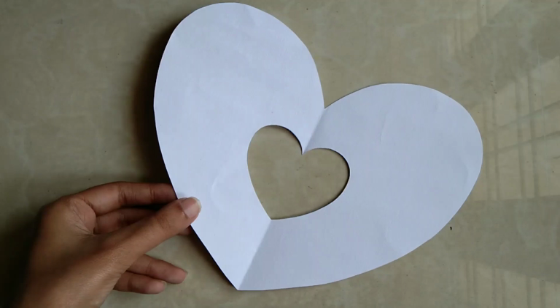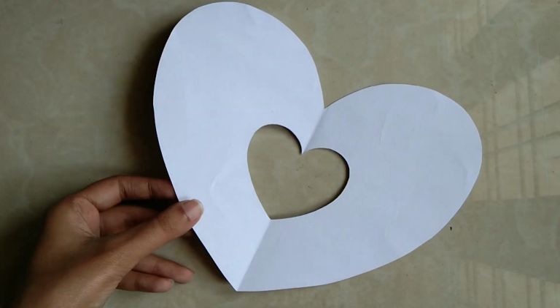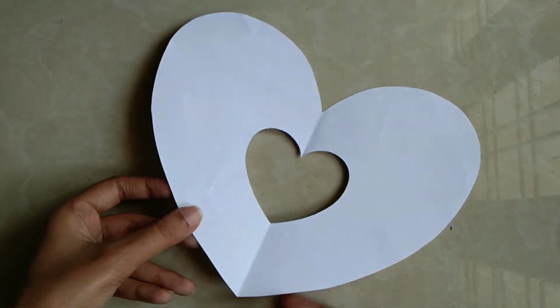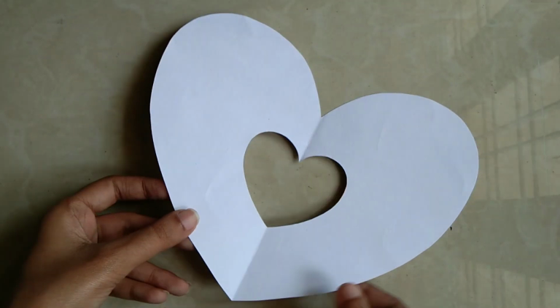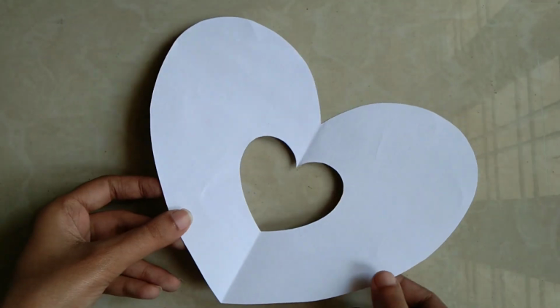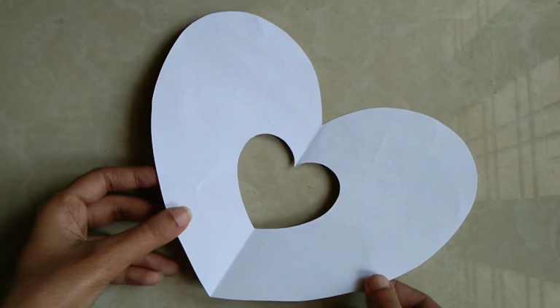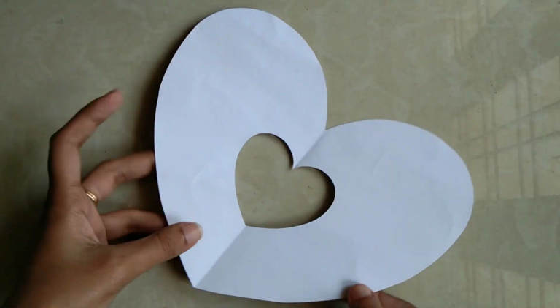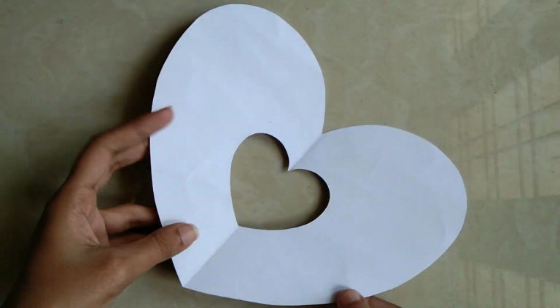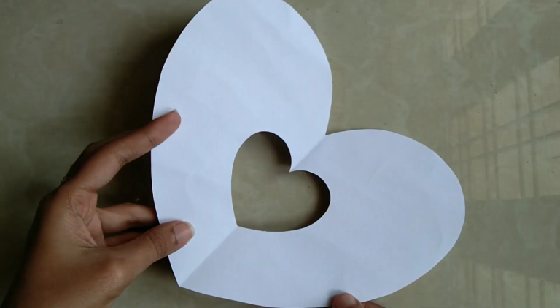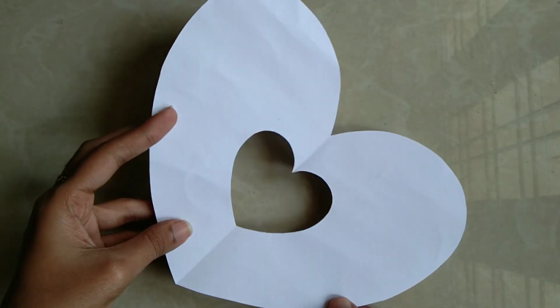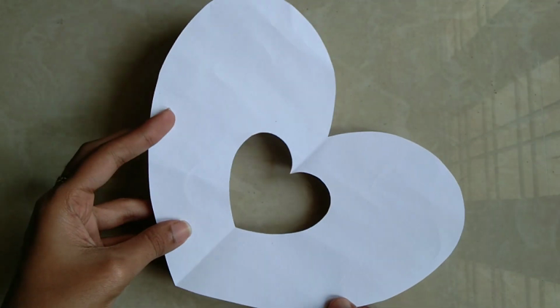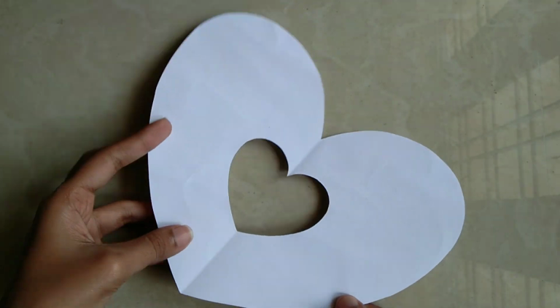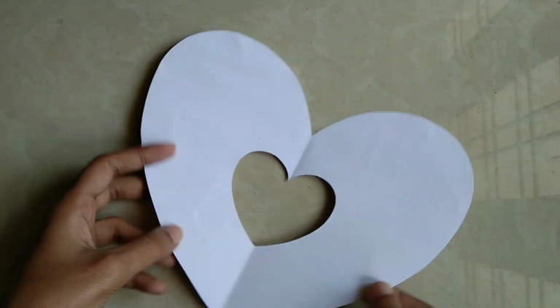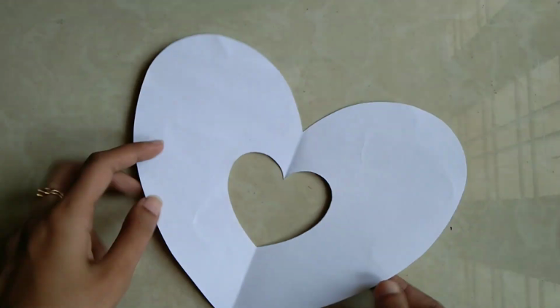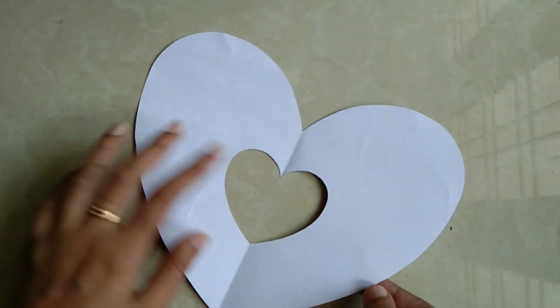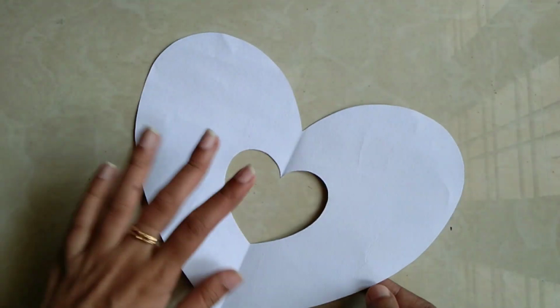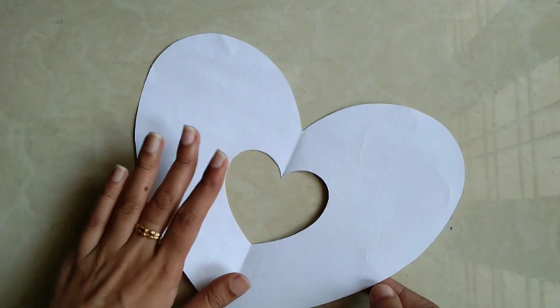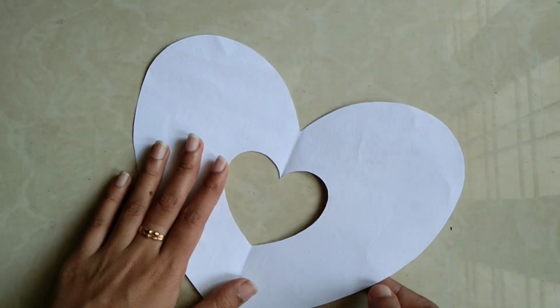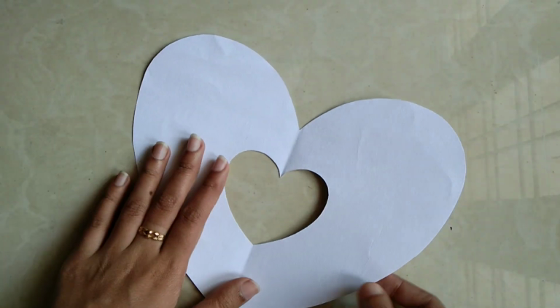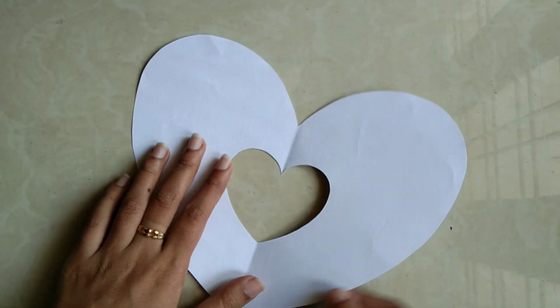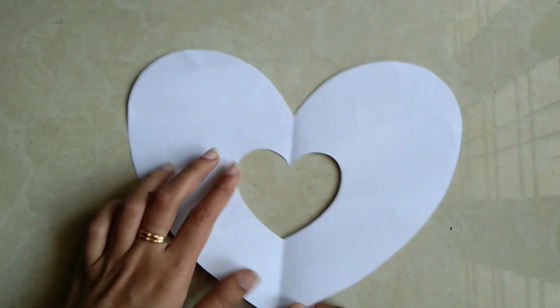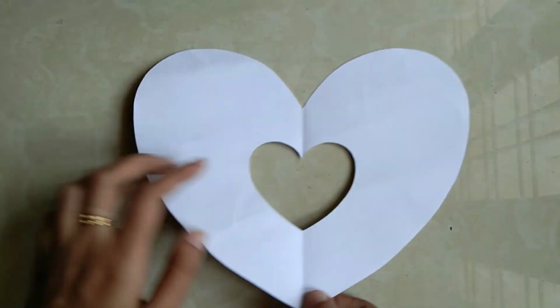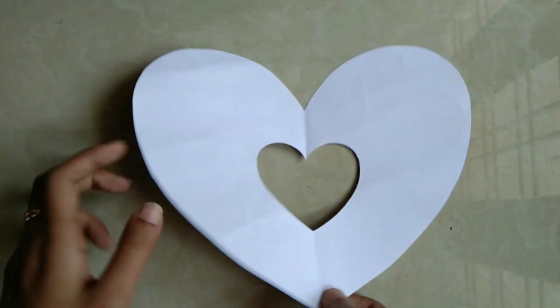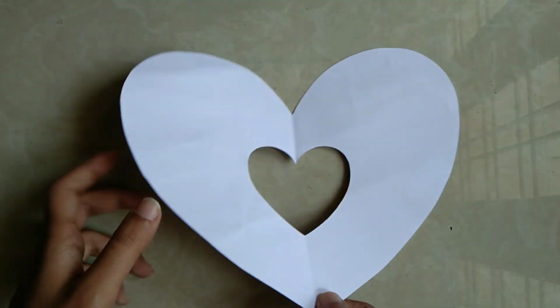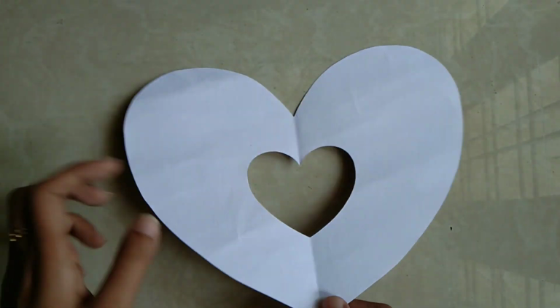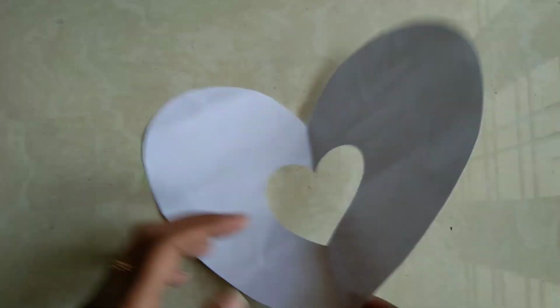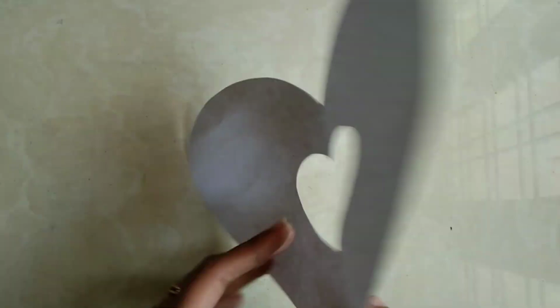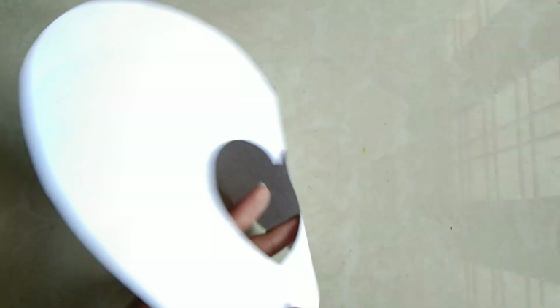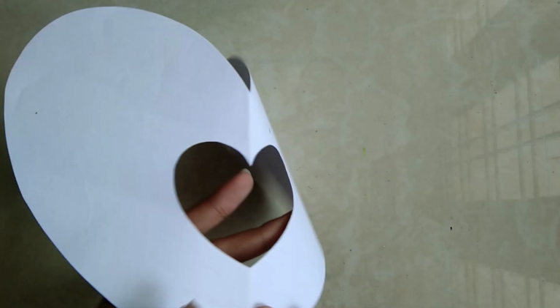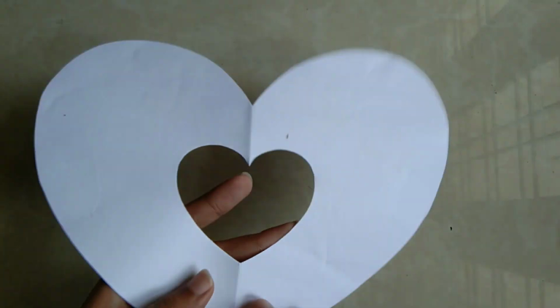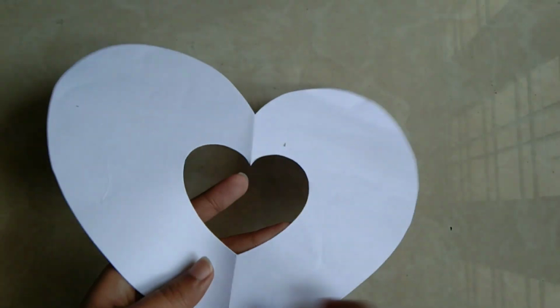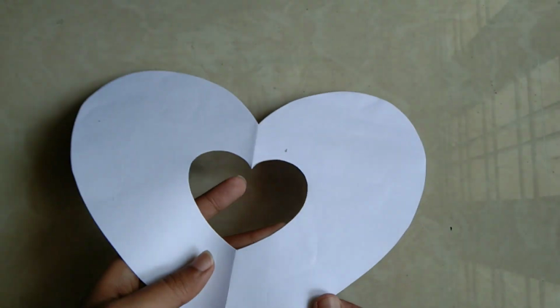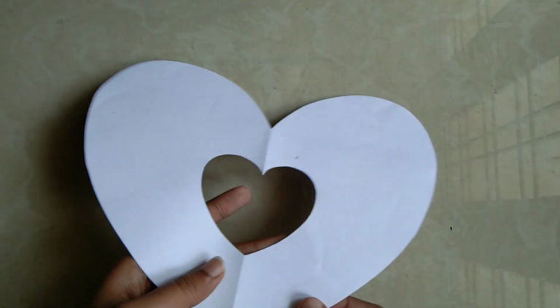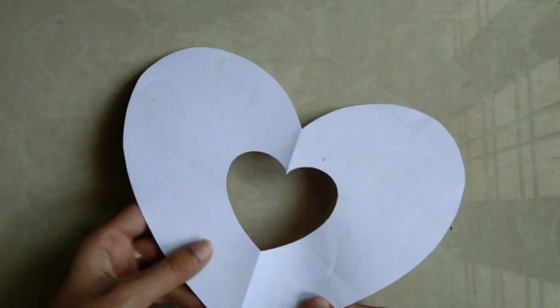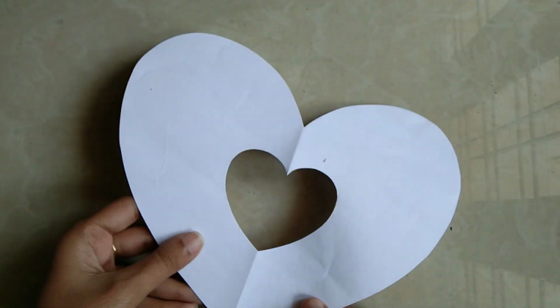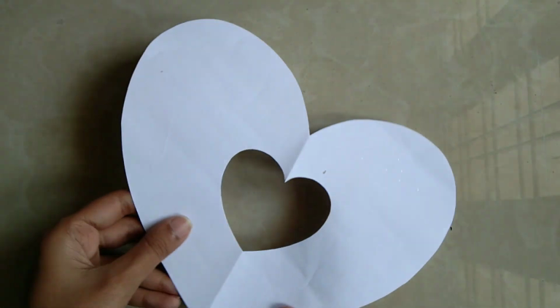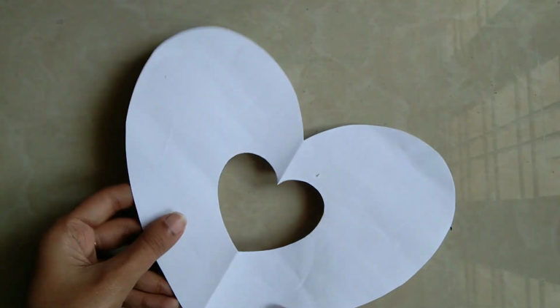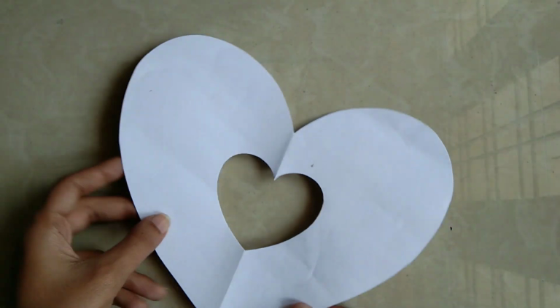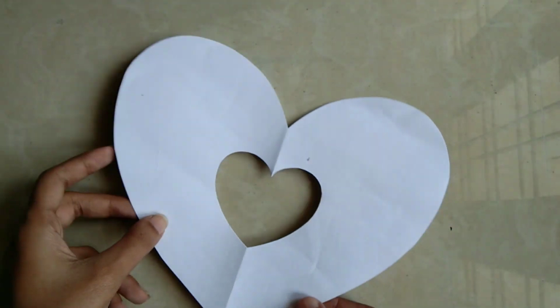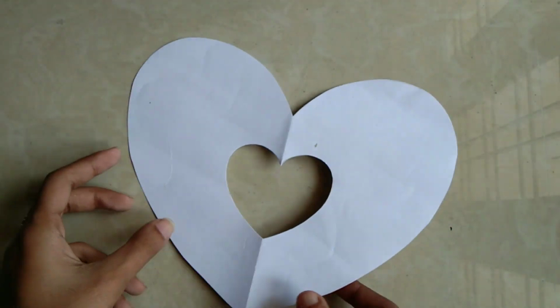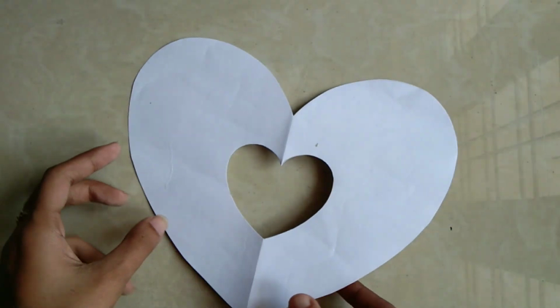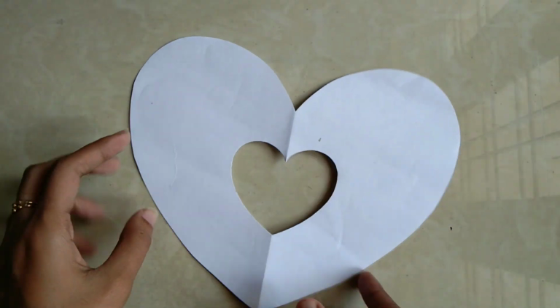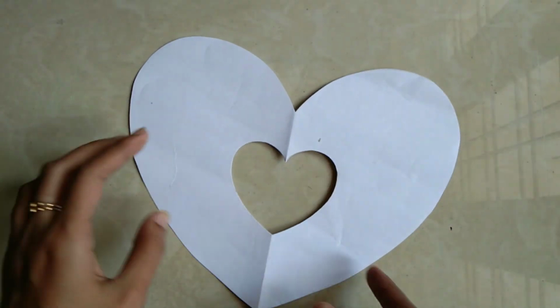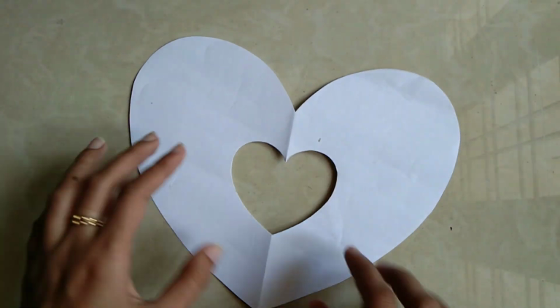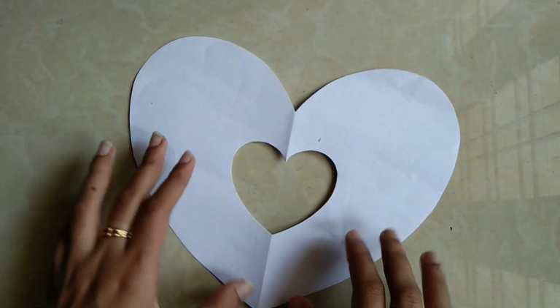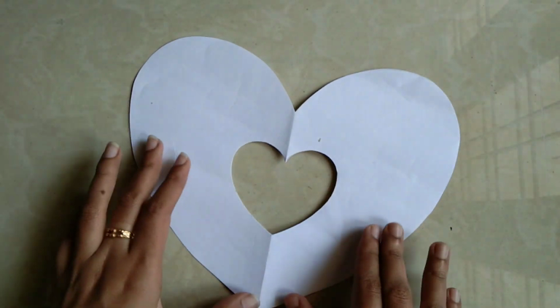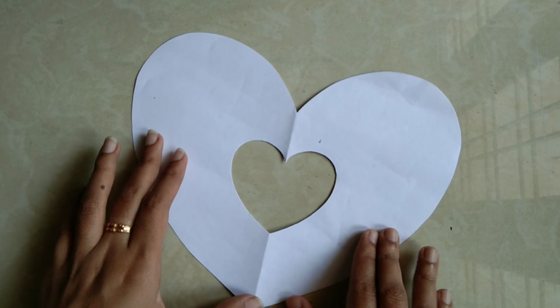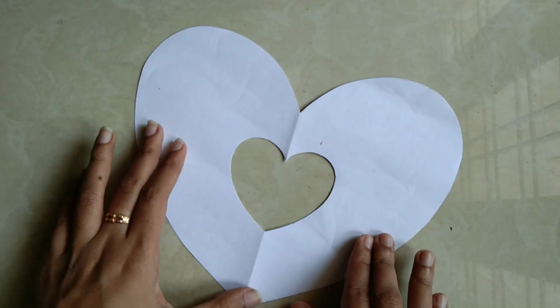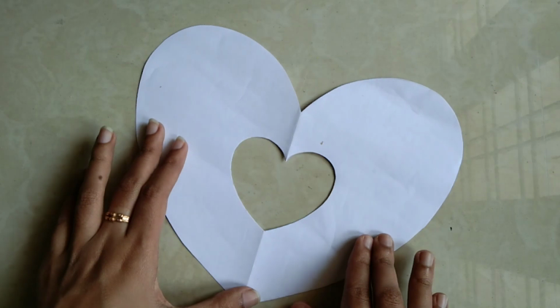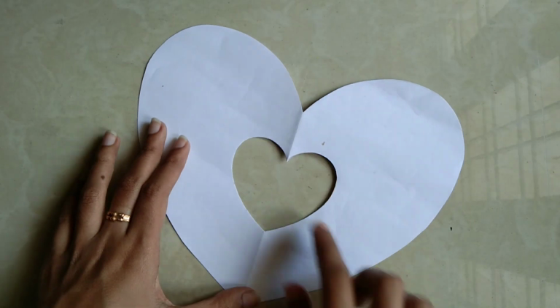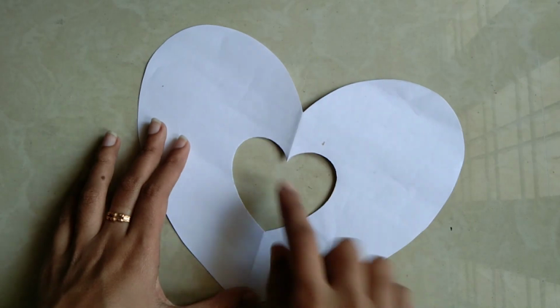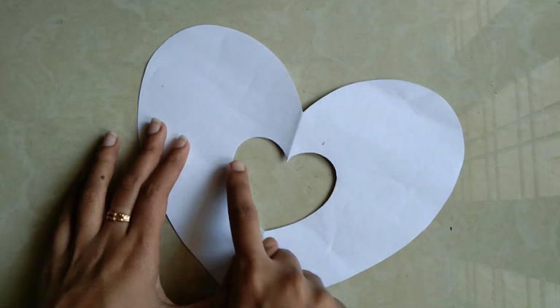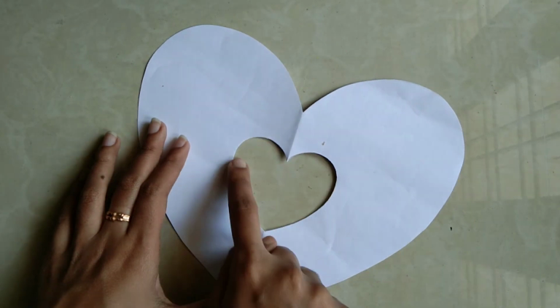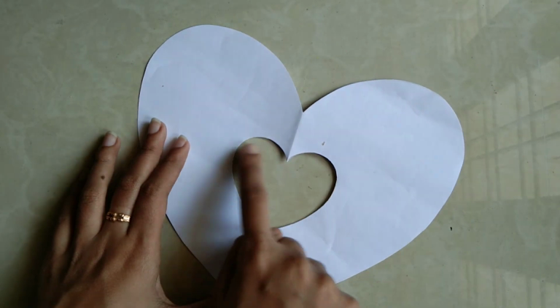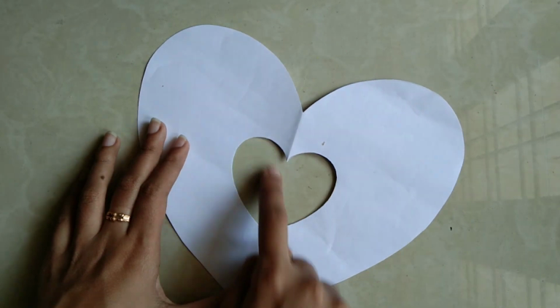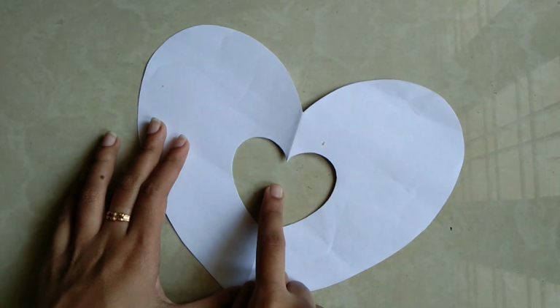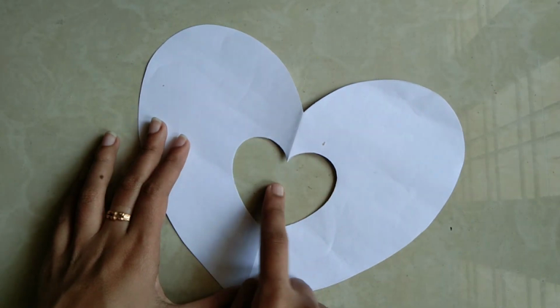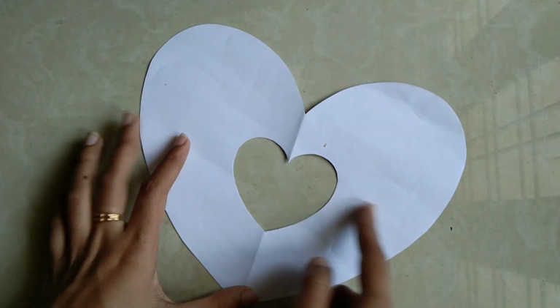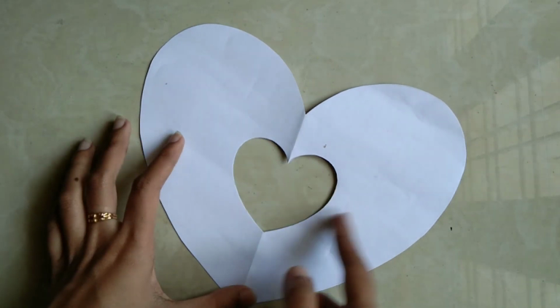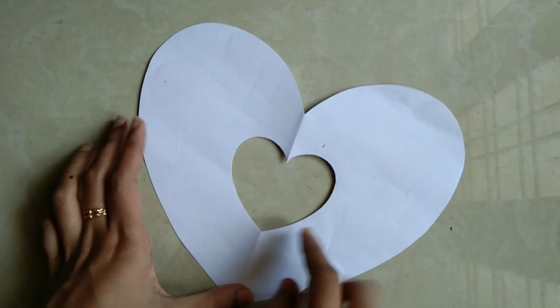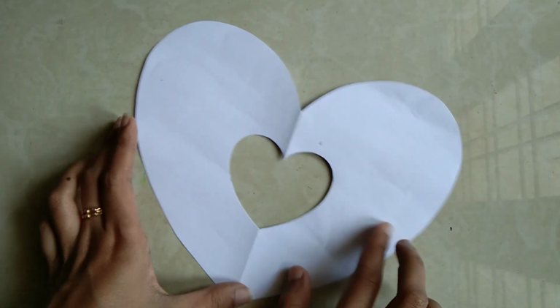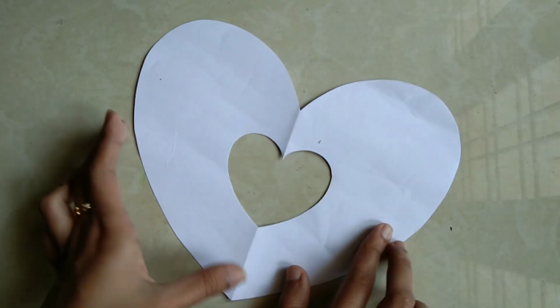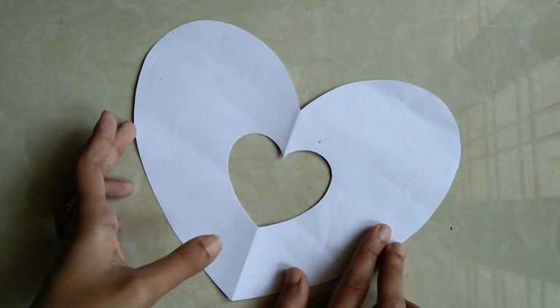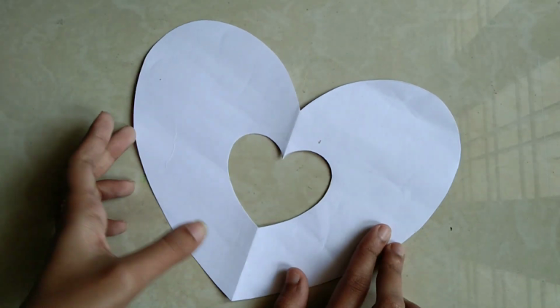Hi, hello once again. Welcome back to our channel CNS VLOG. I am going to show you a gift for this one.